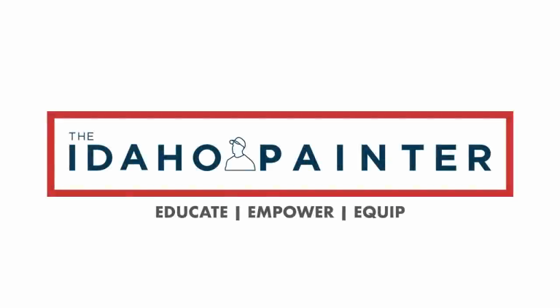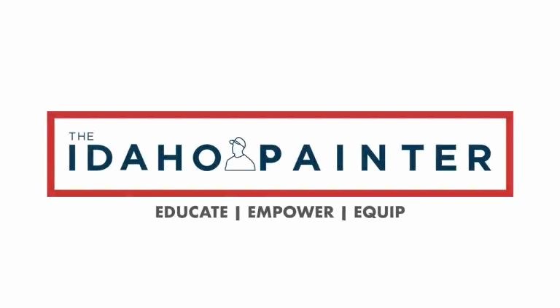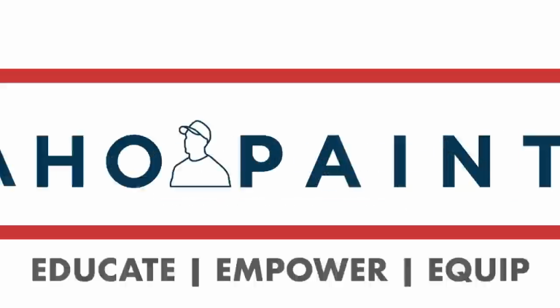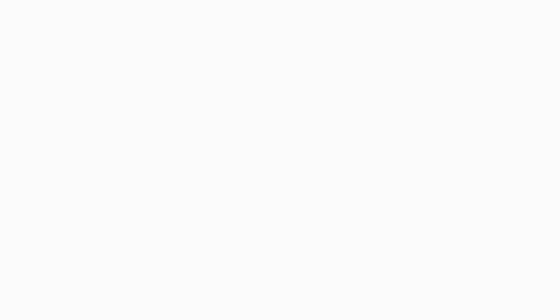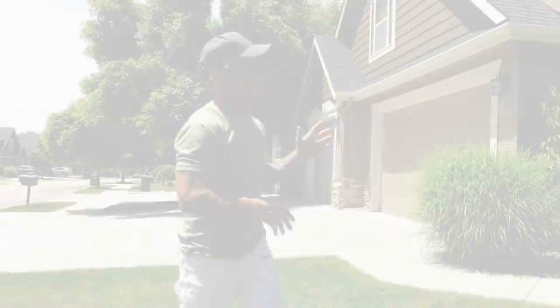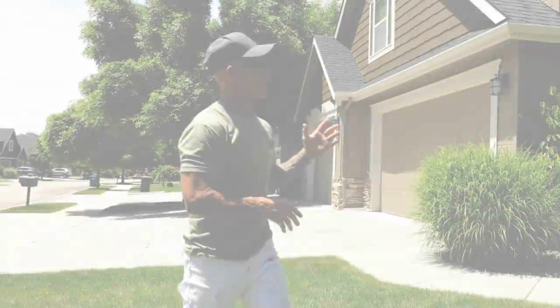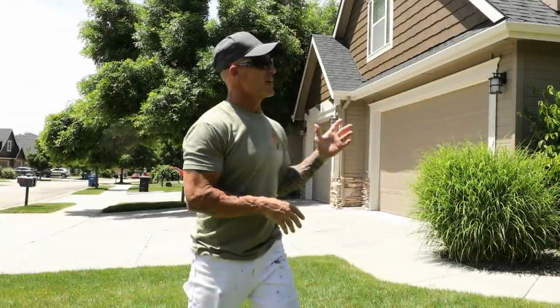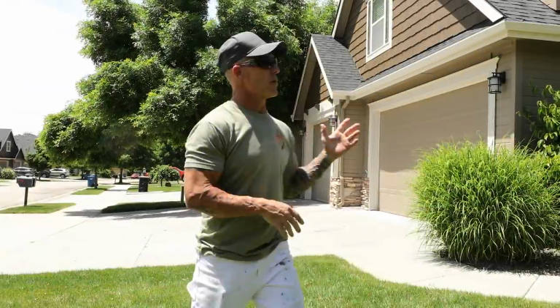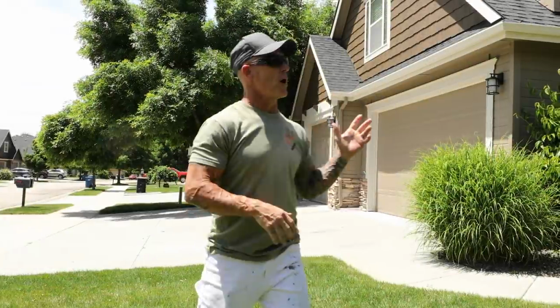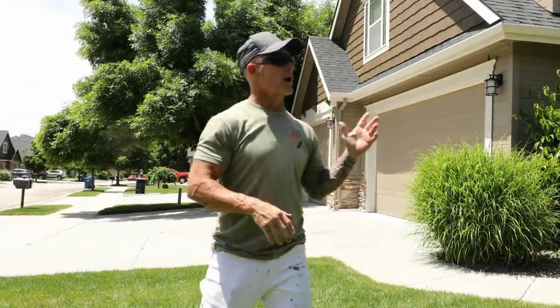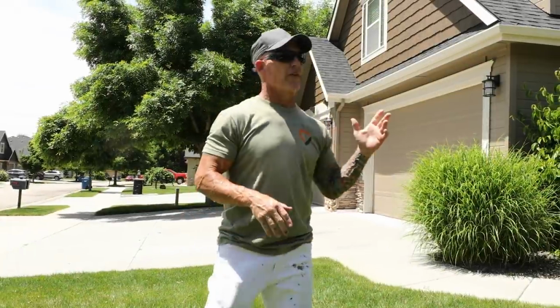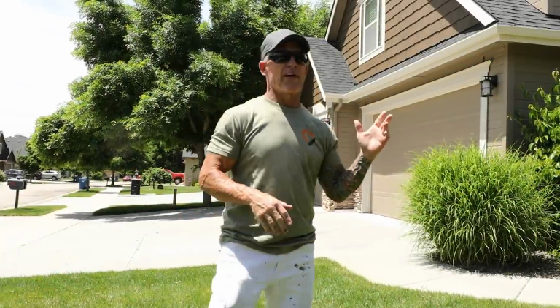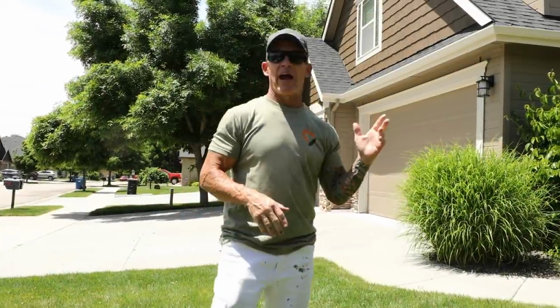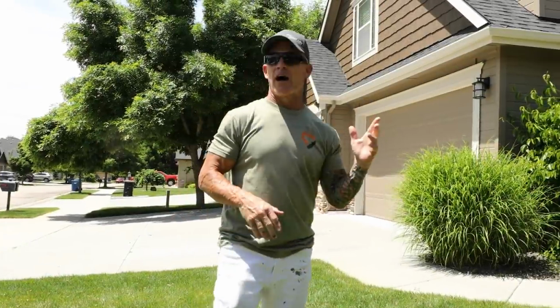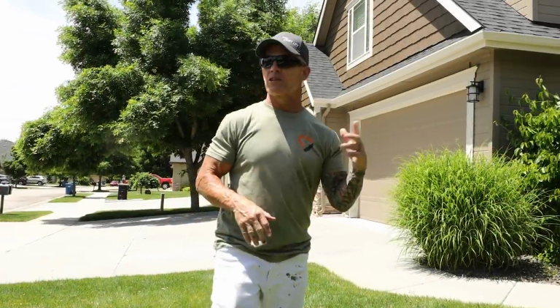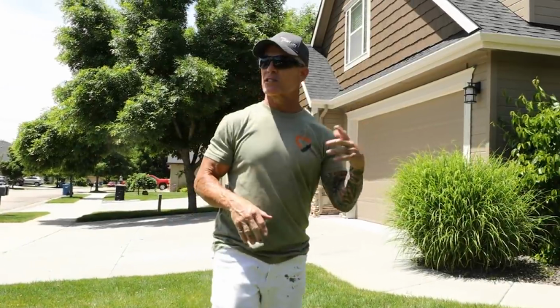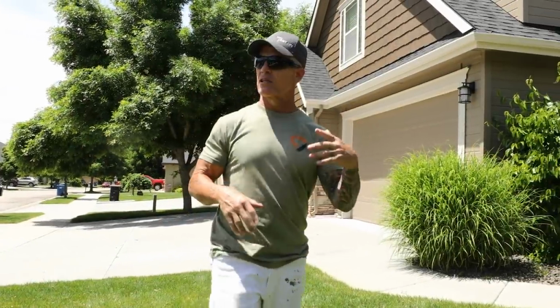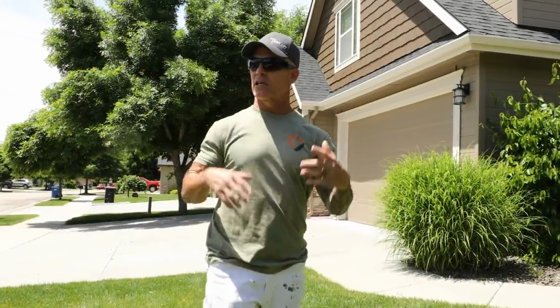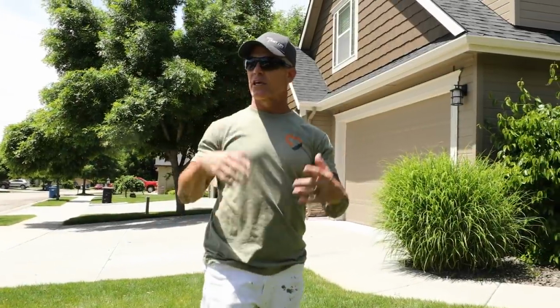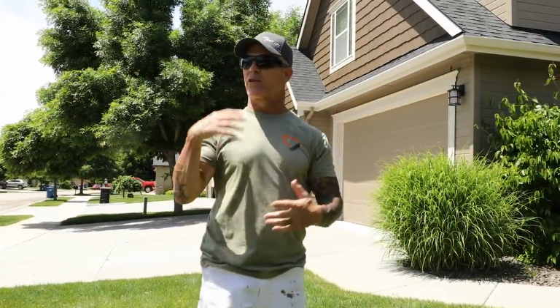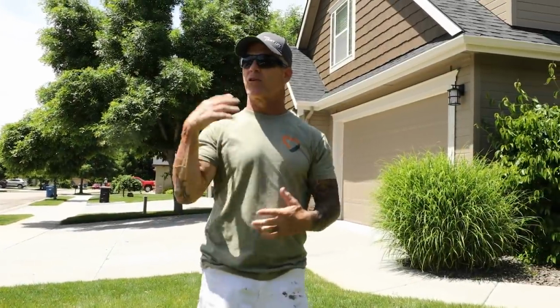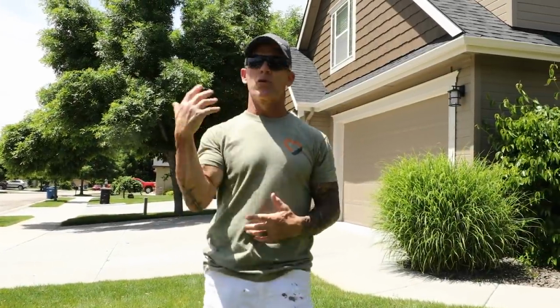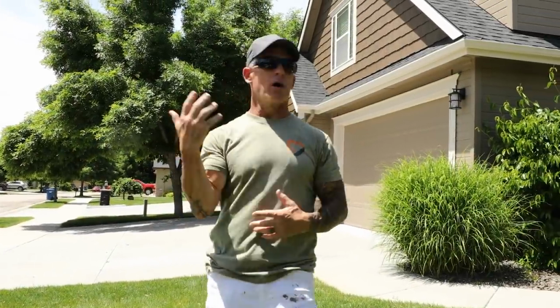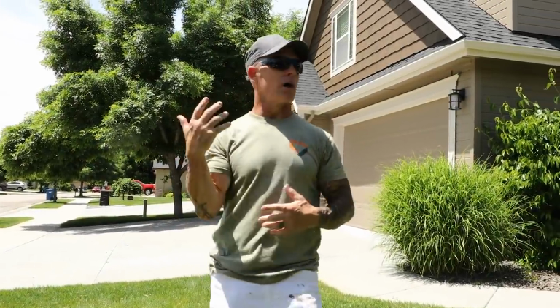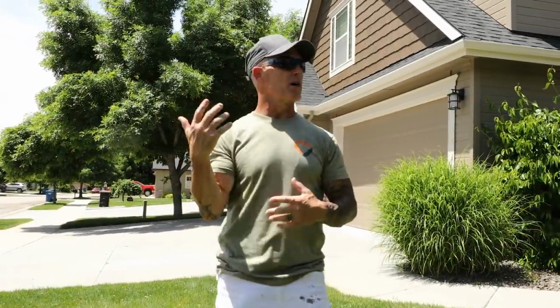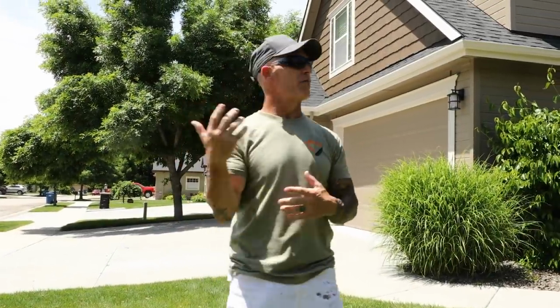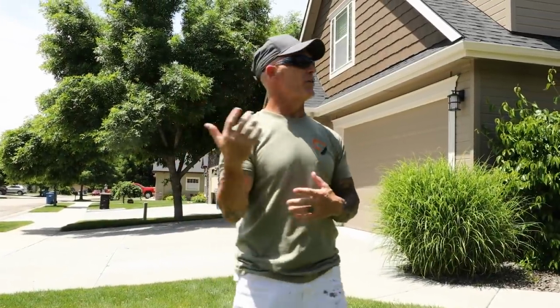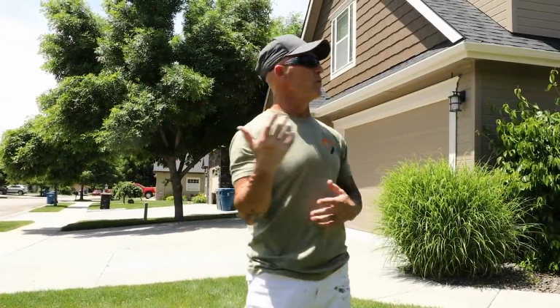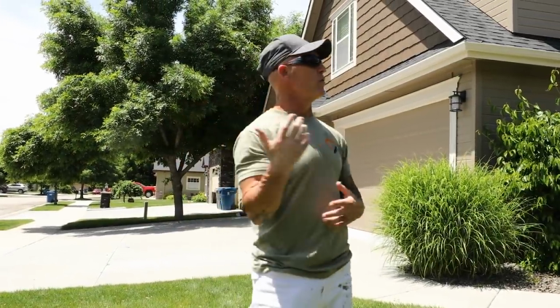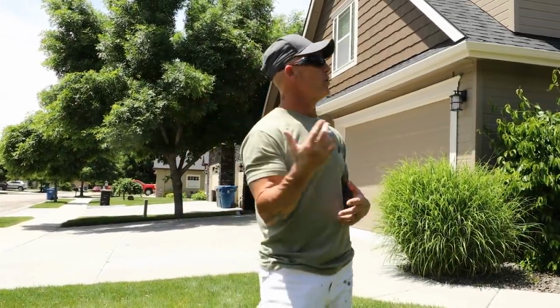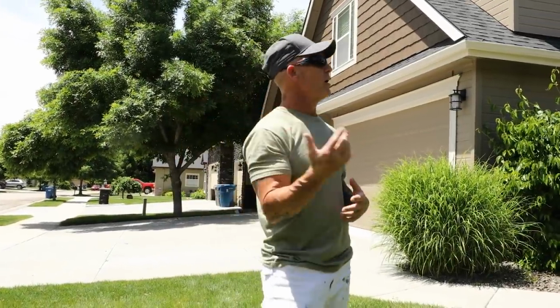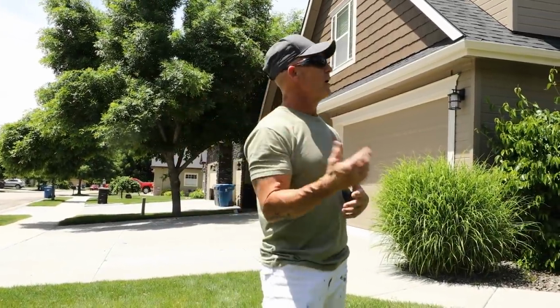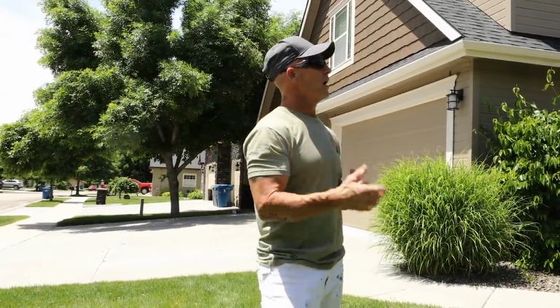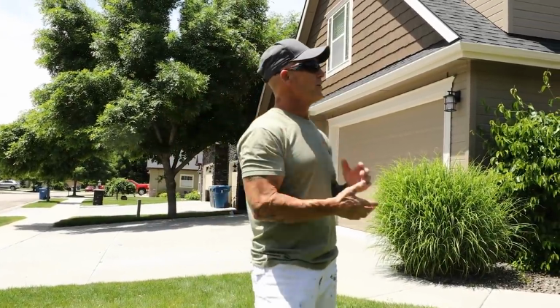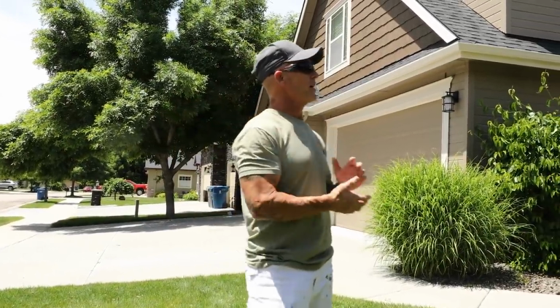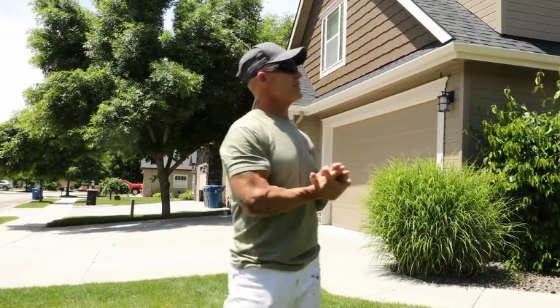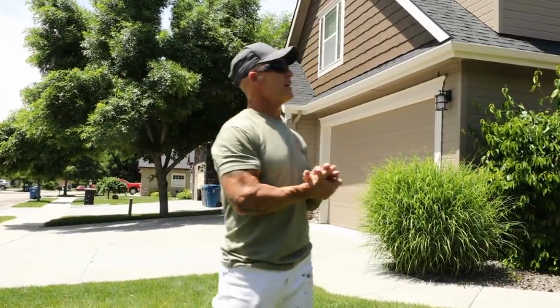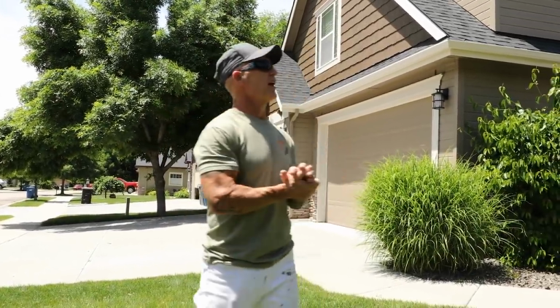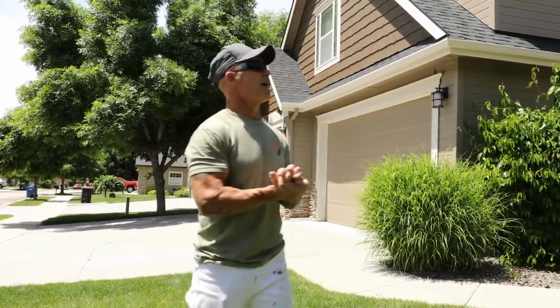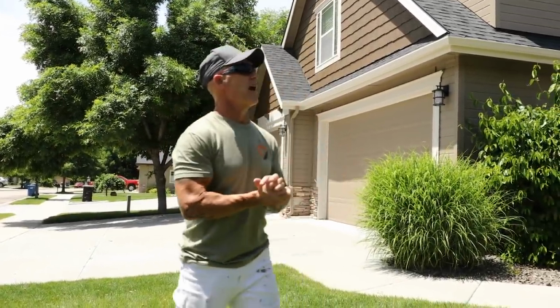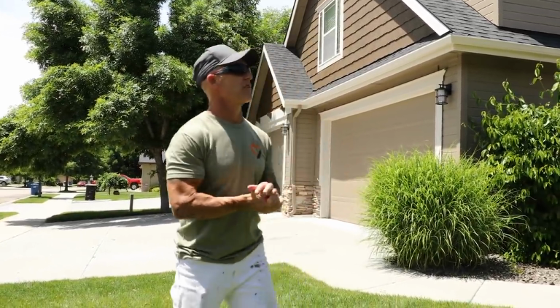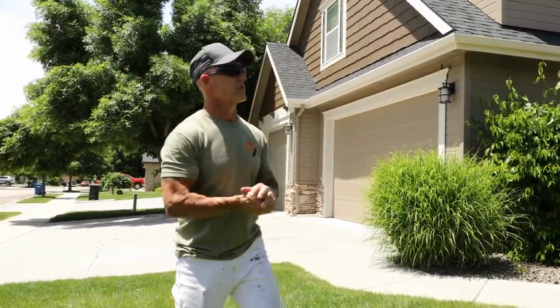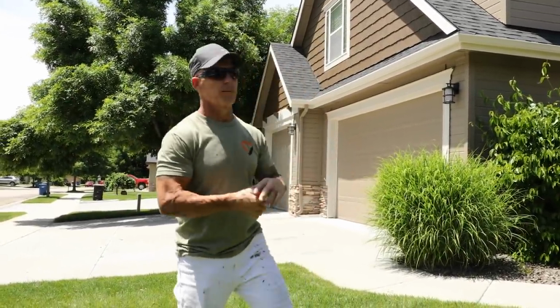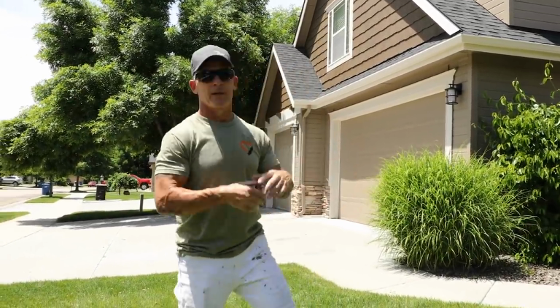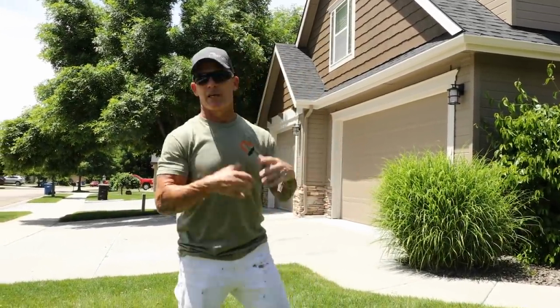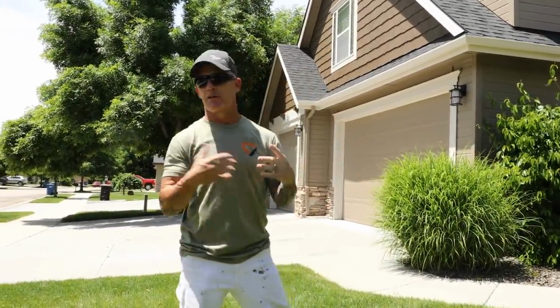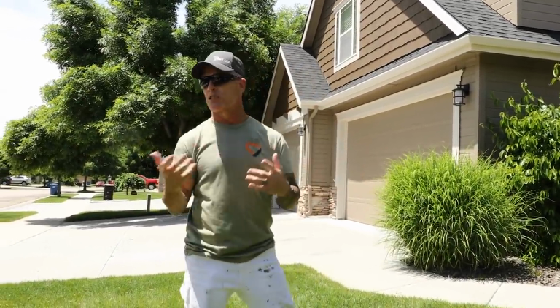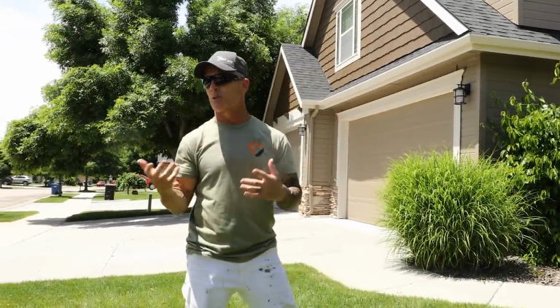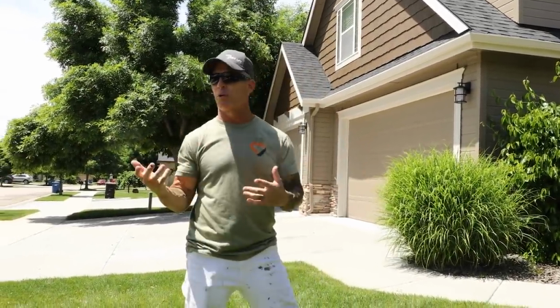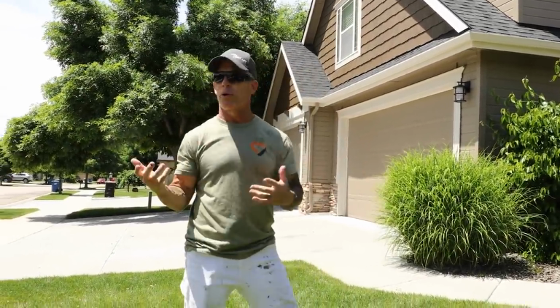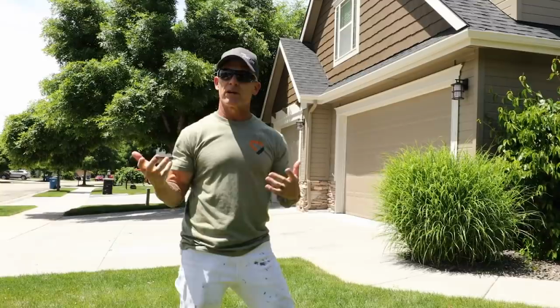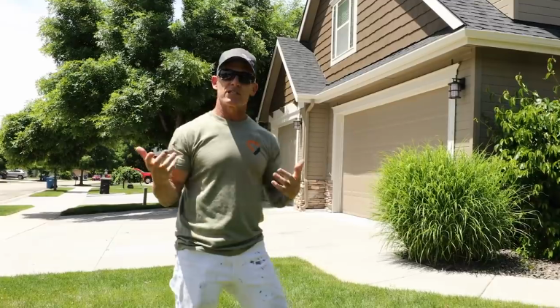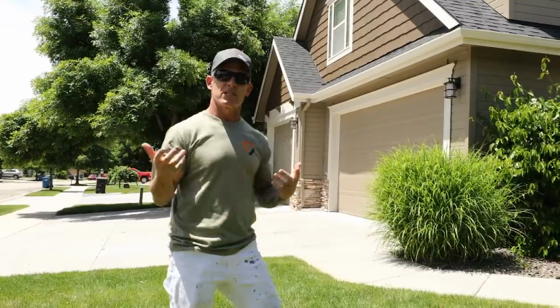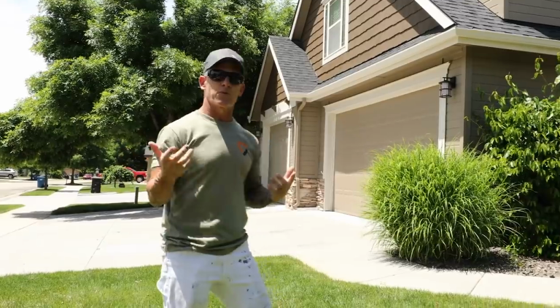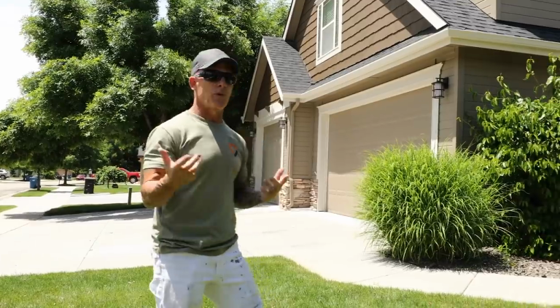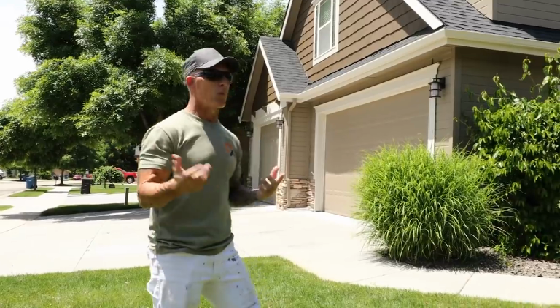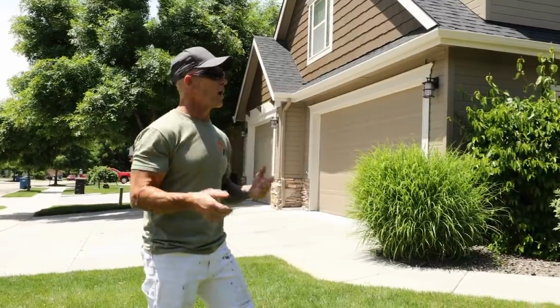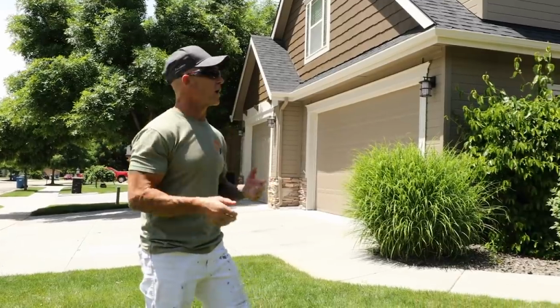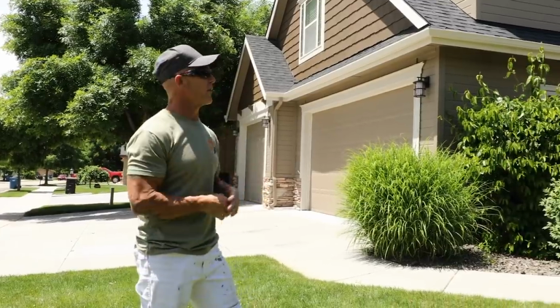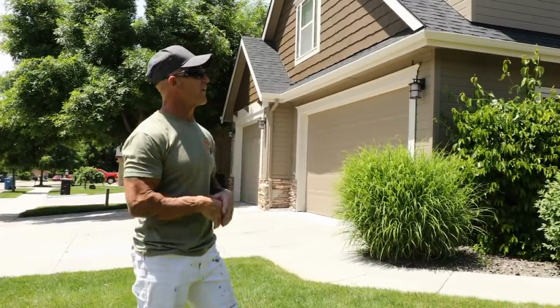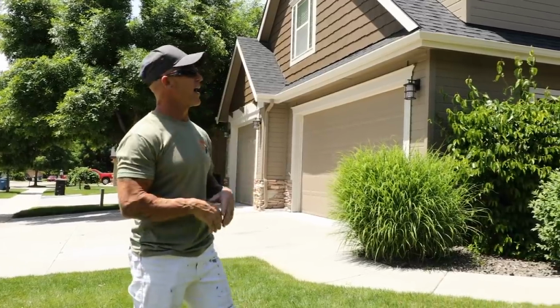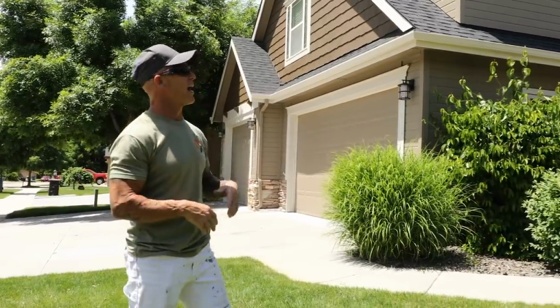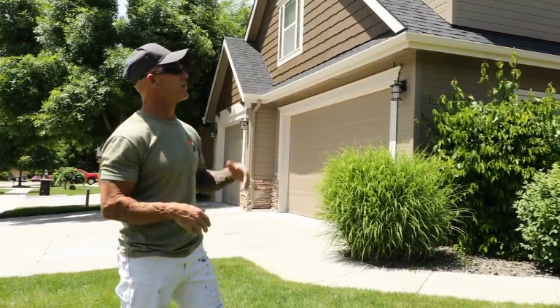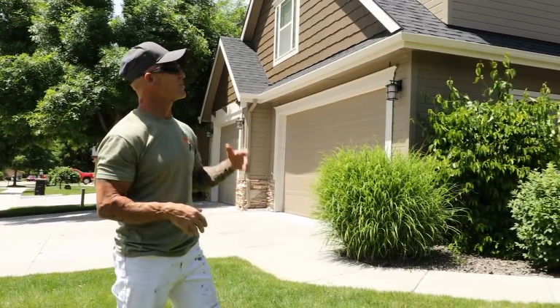We're going to take a walk around the house, give you a good view of the entire house, and I'm going to give you some pointers as we walk around.